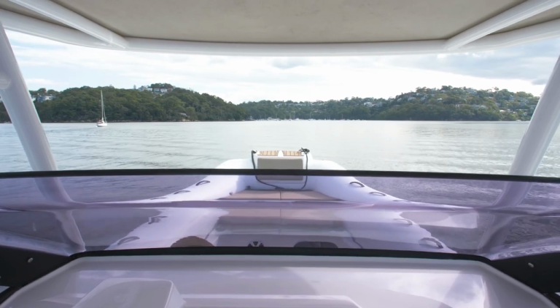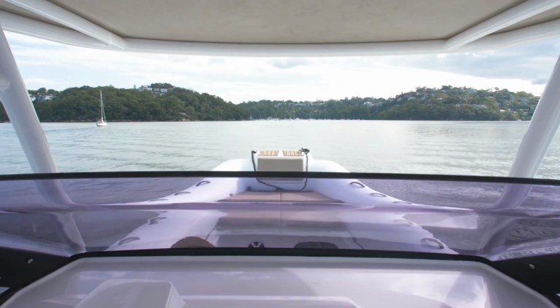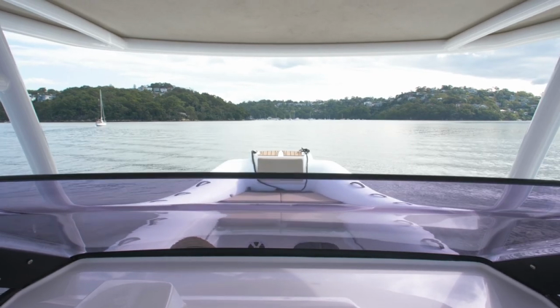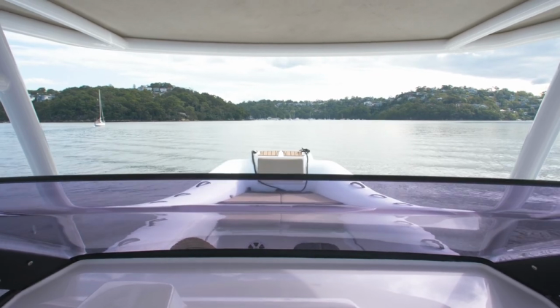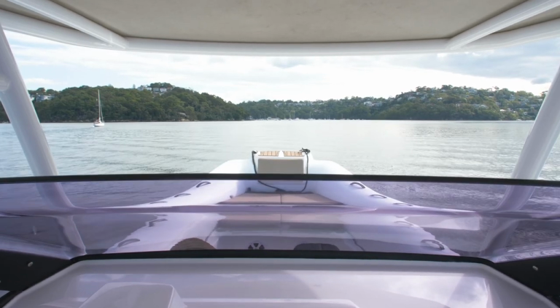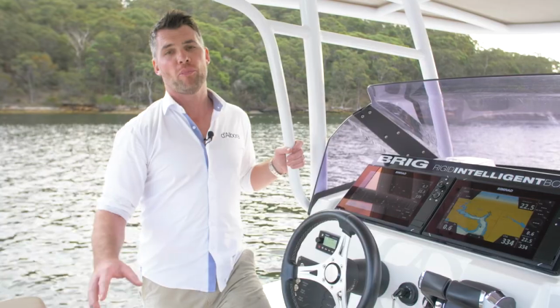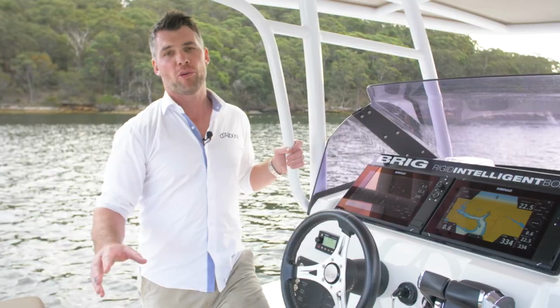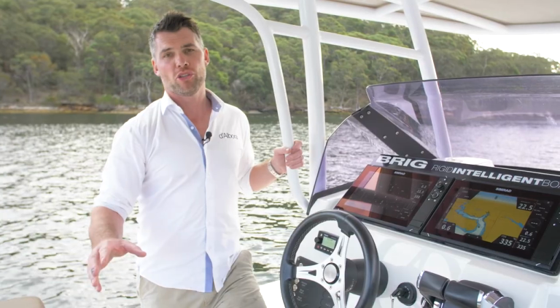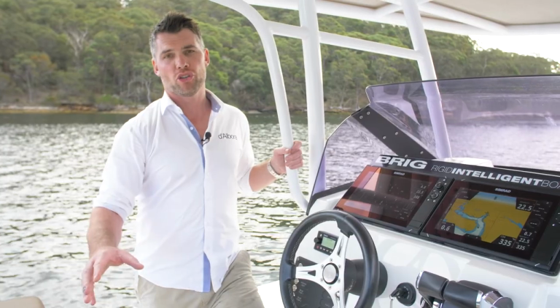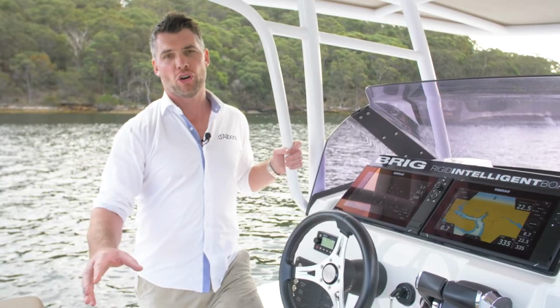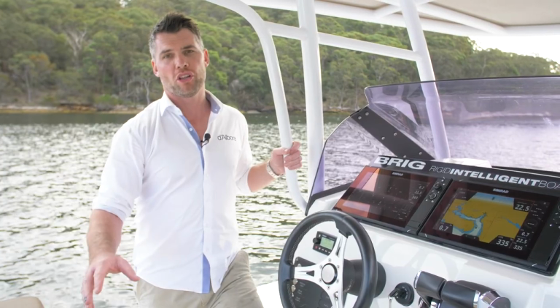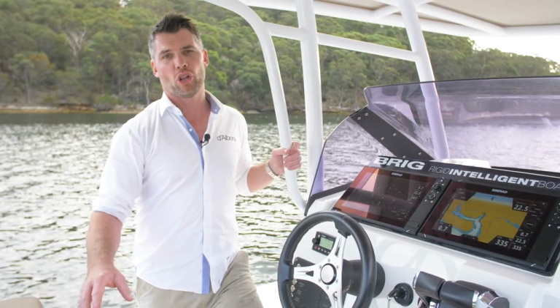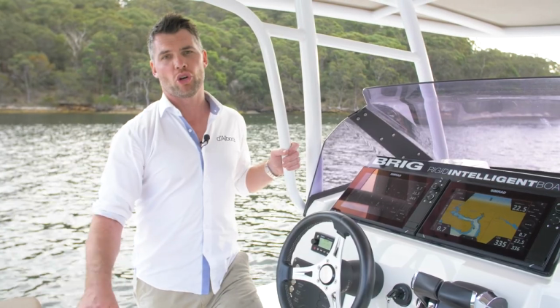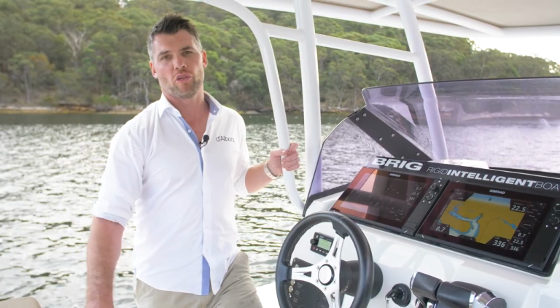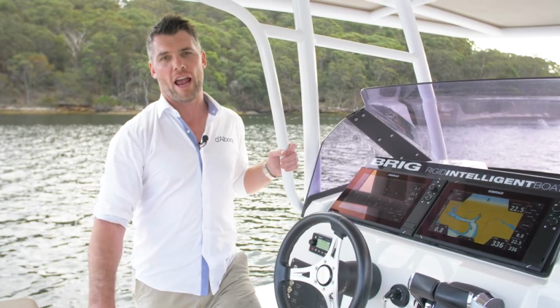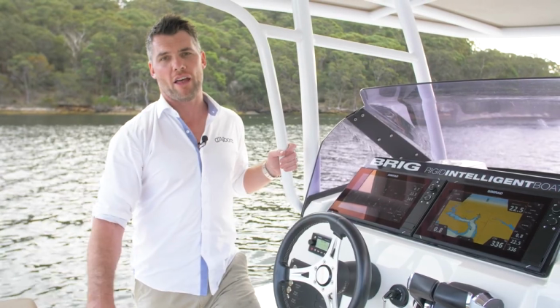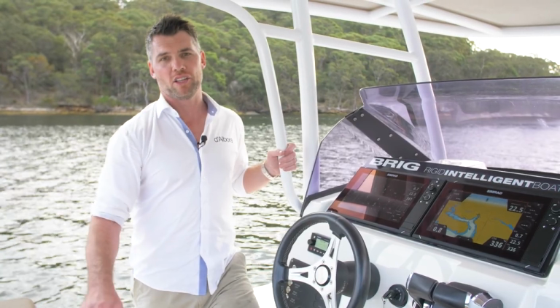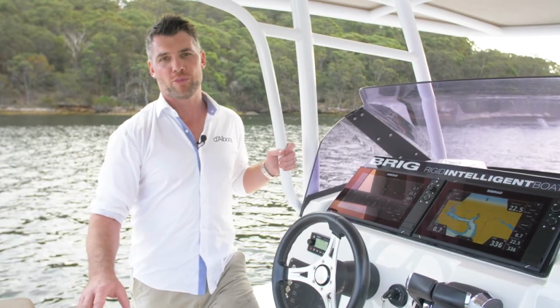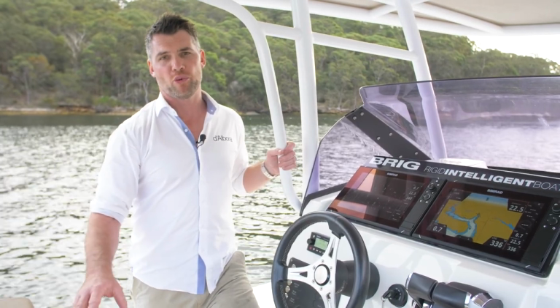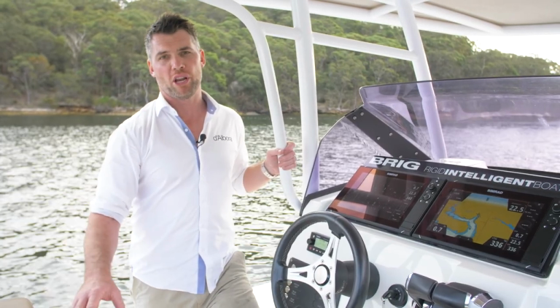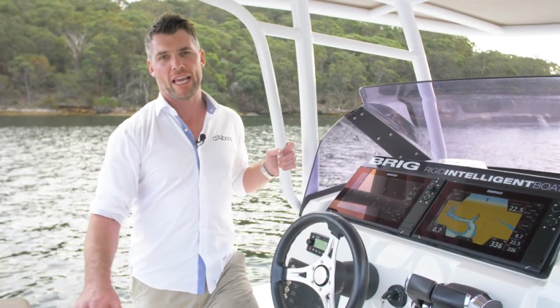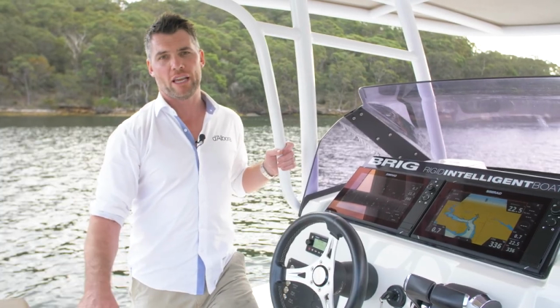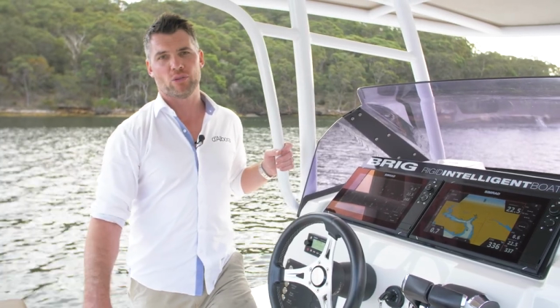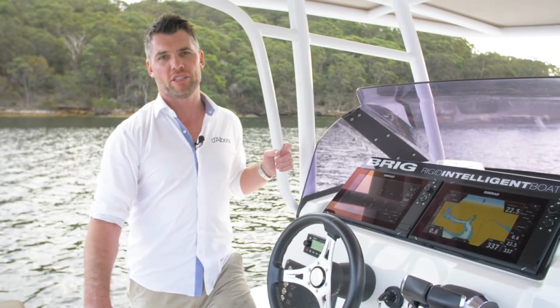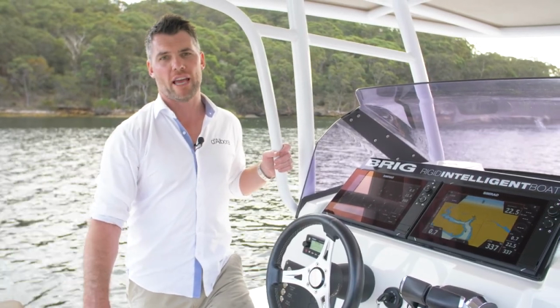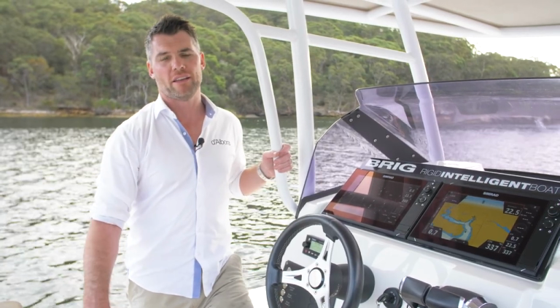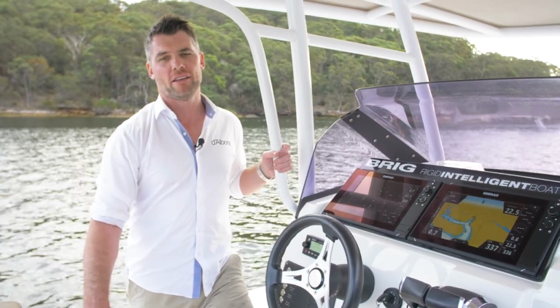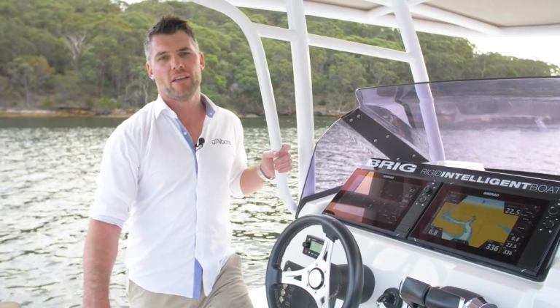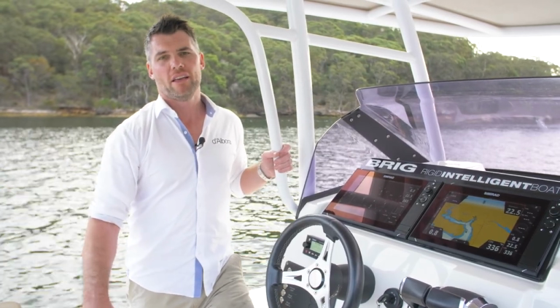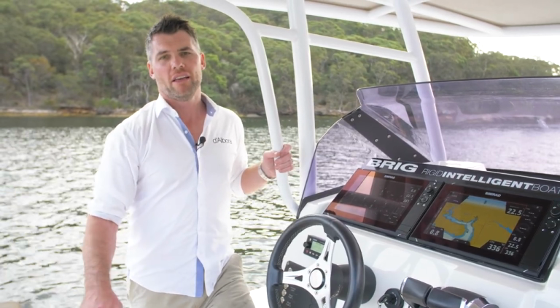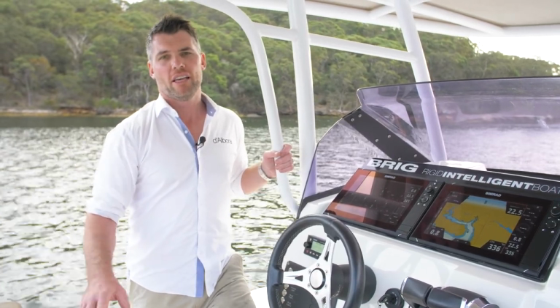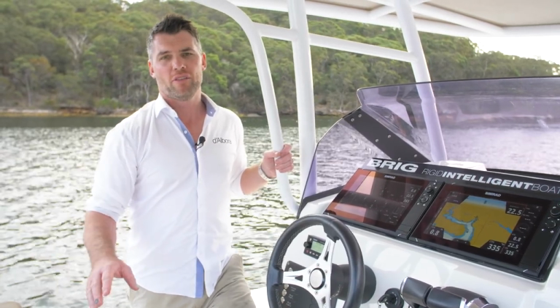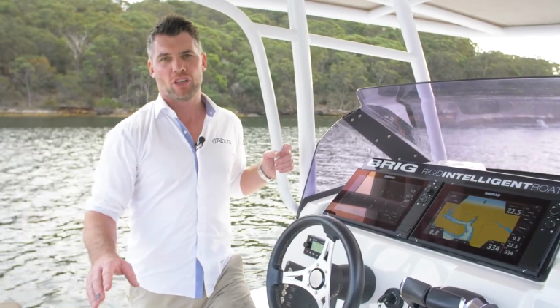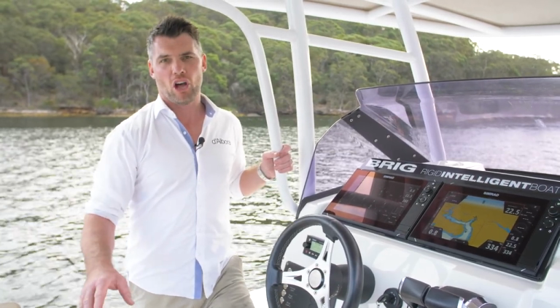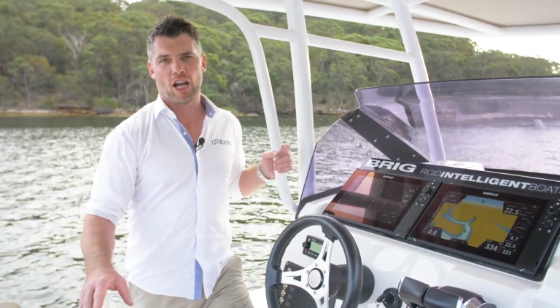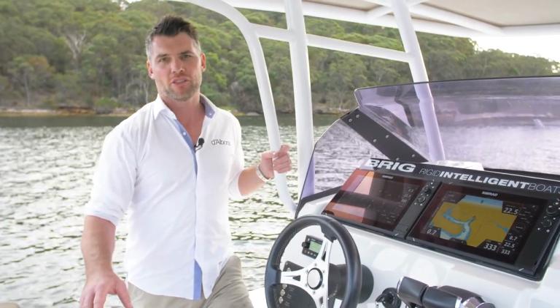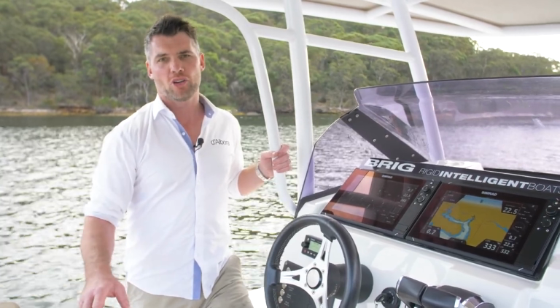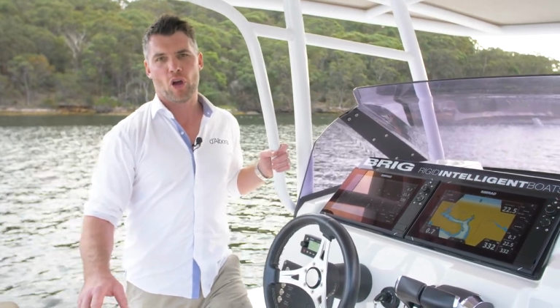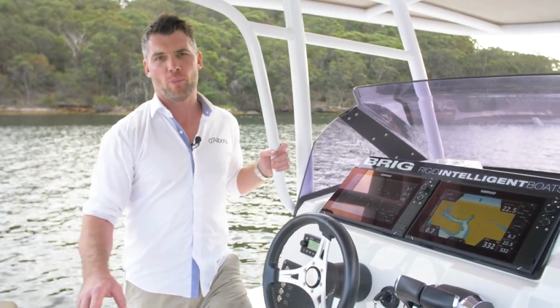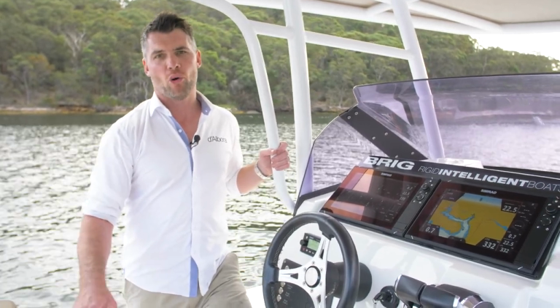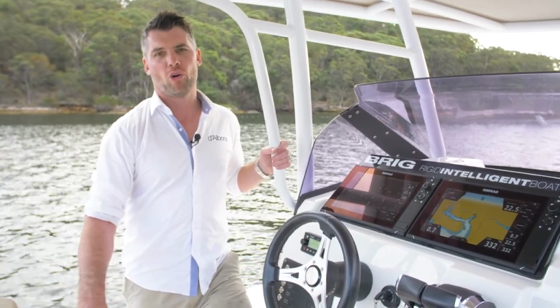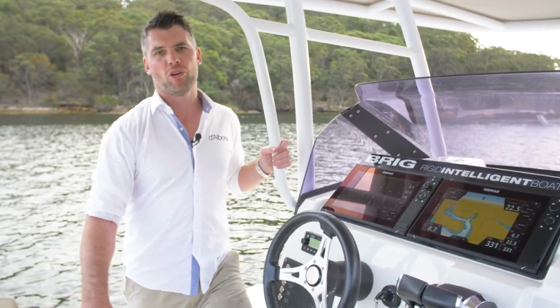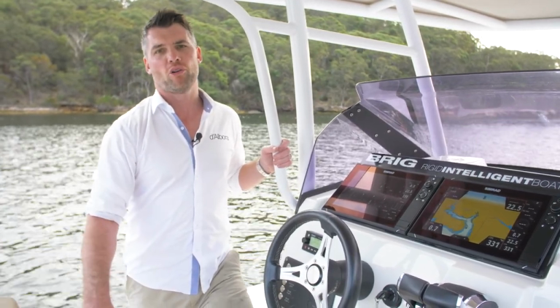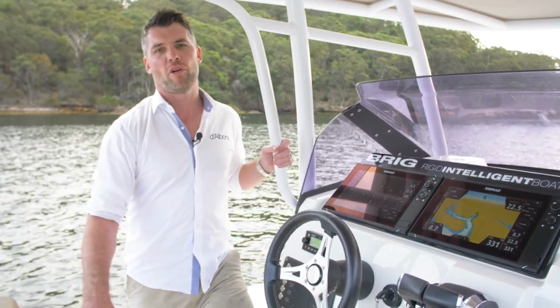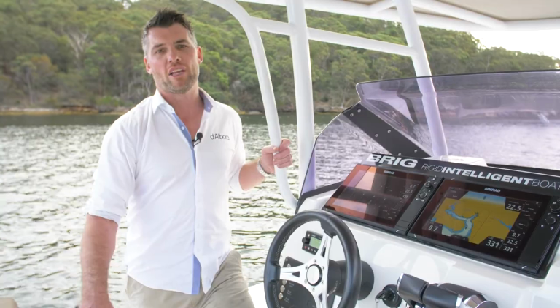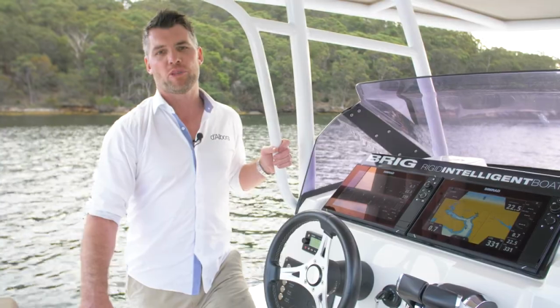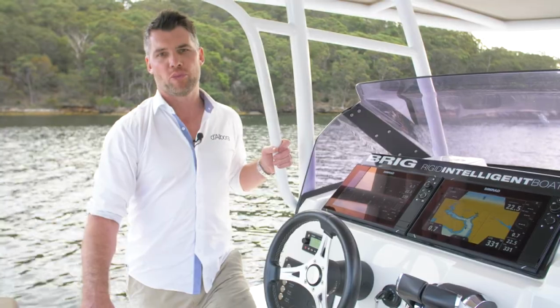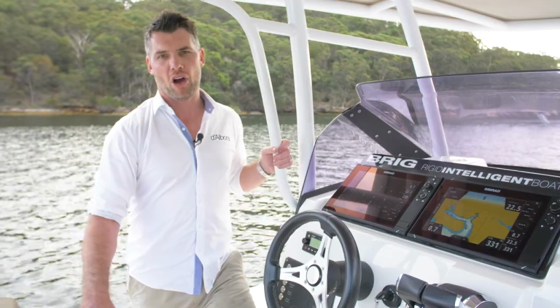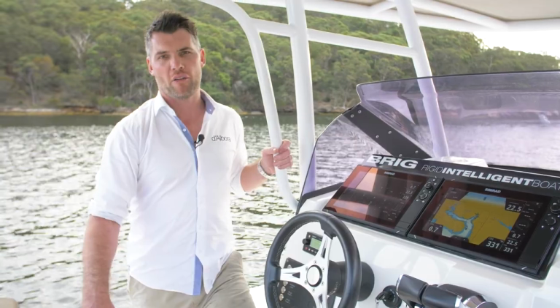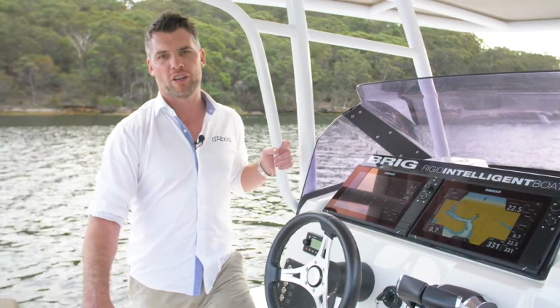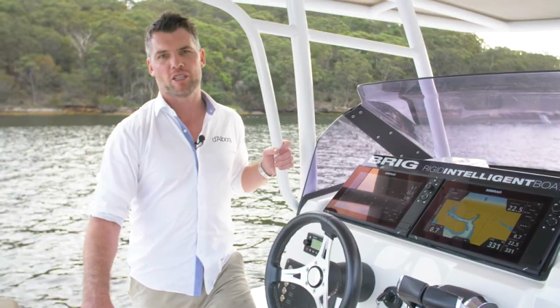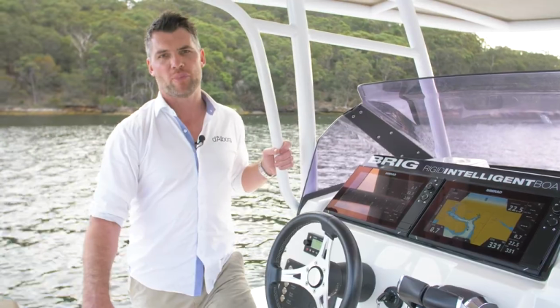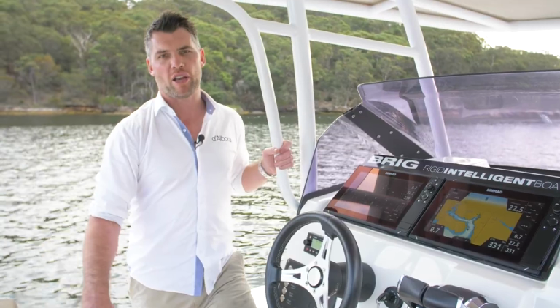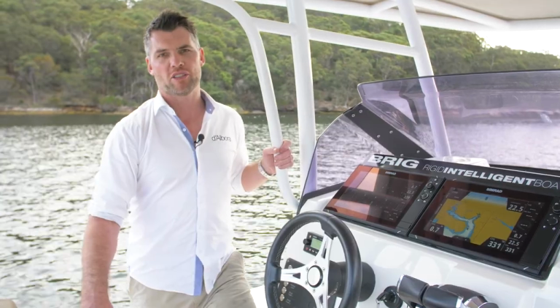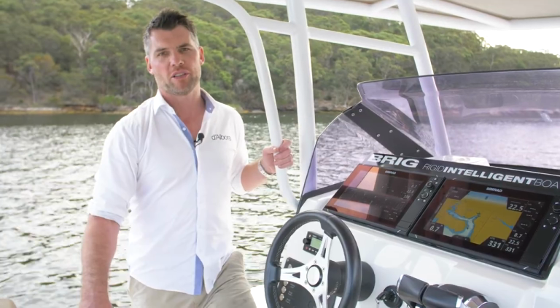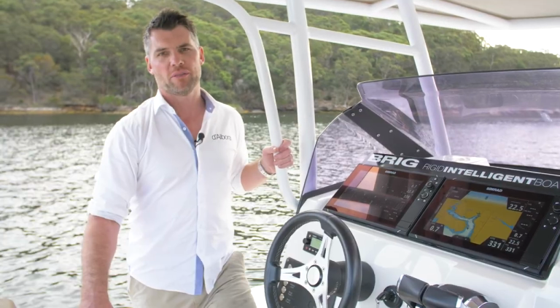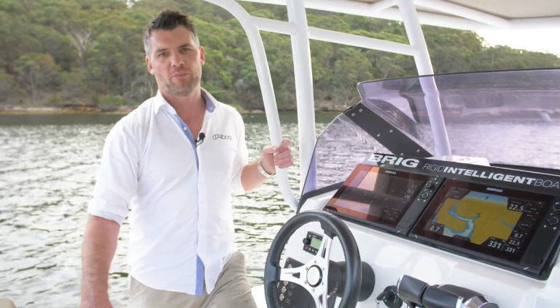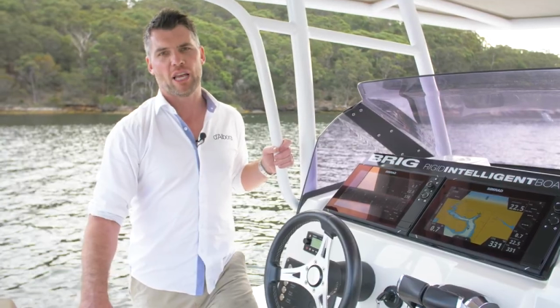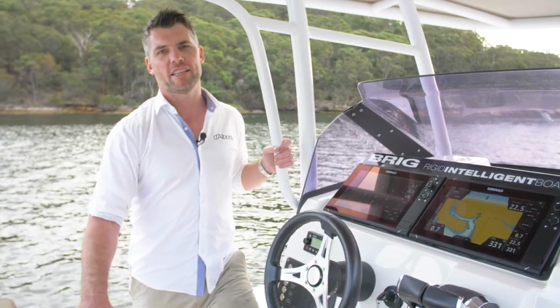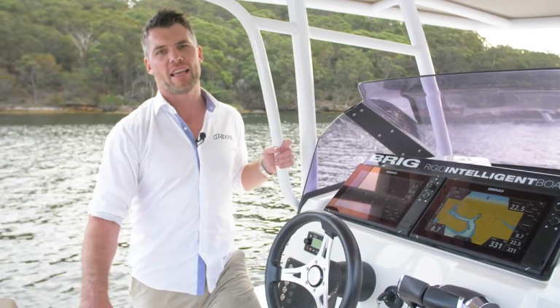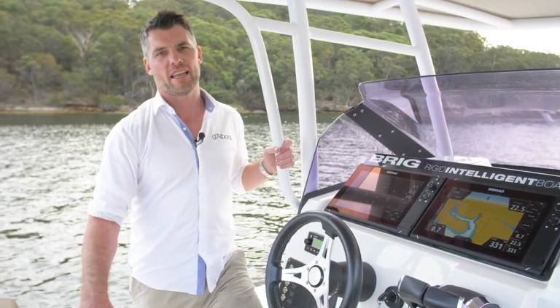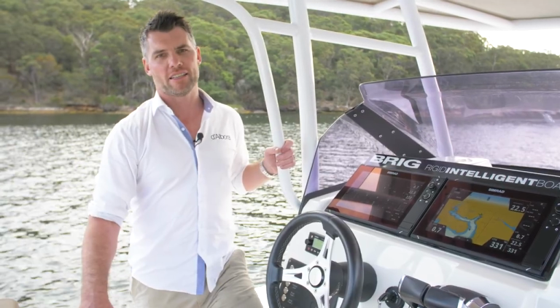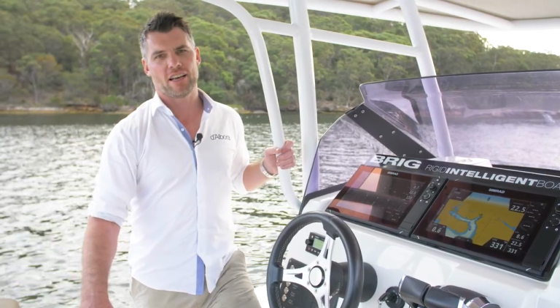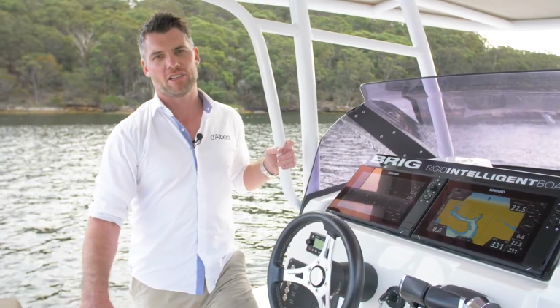Well, I hope you enjoyed the look around this Brig Eagle 10. If you'd like to know more or to arrange a private inspection, please get in touch.